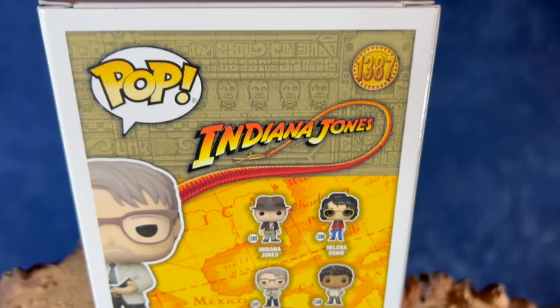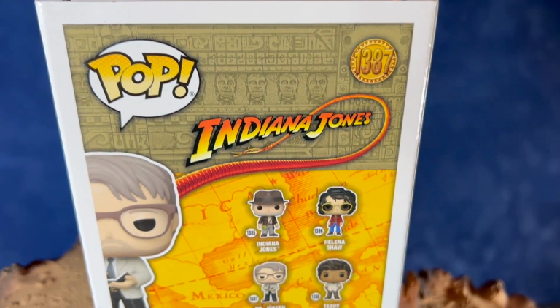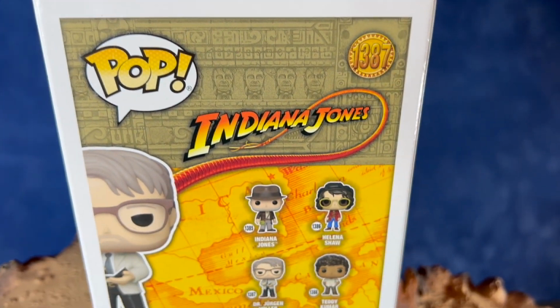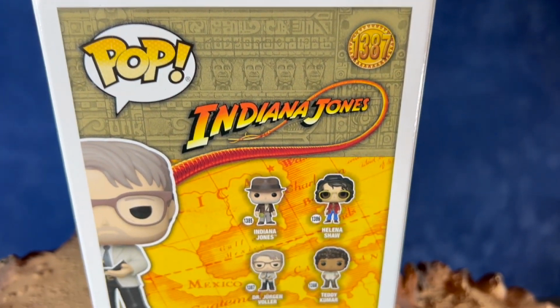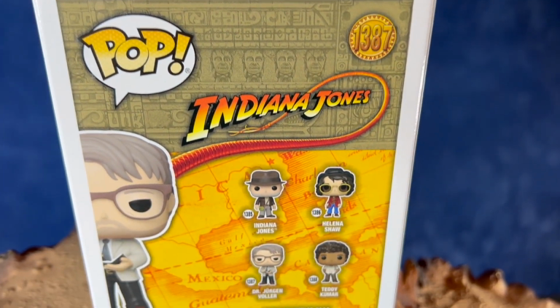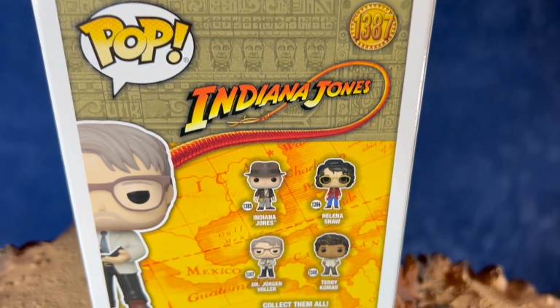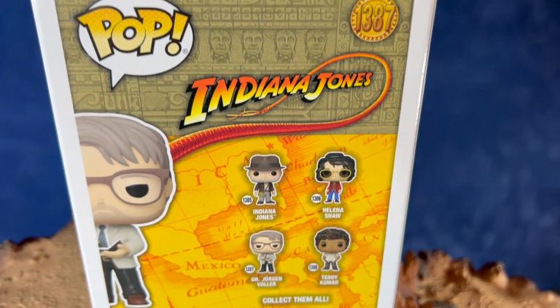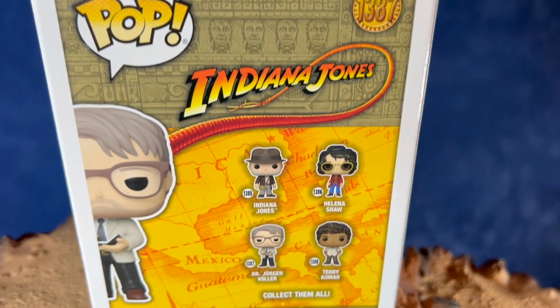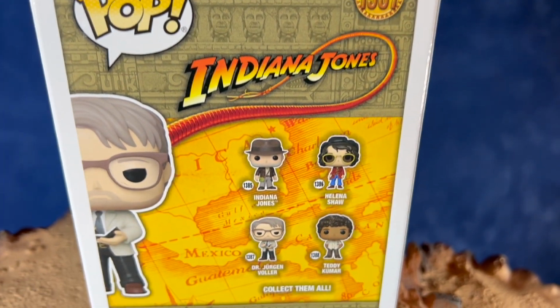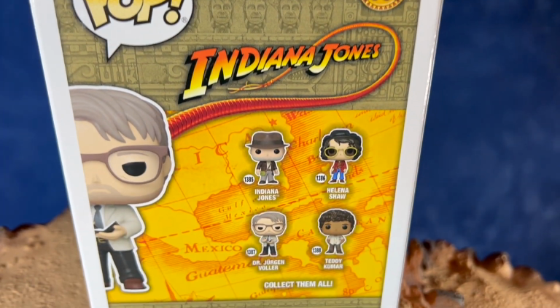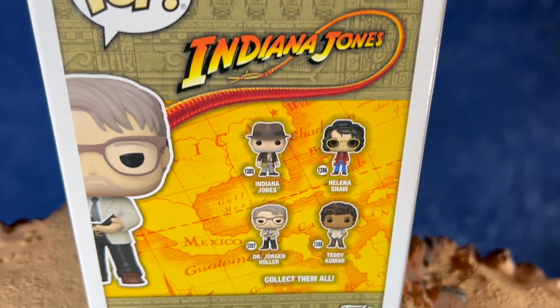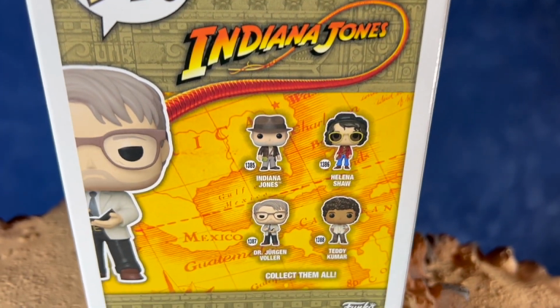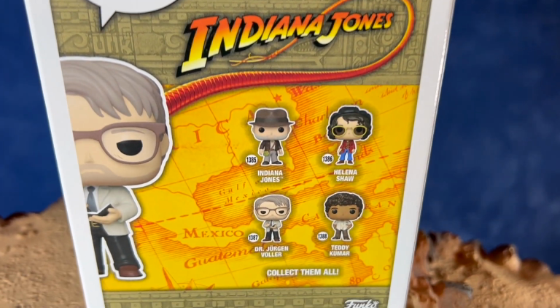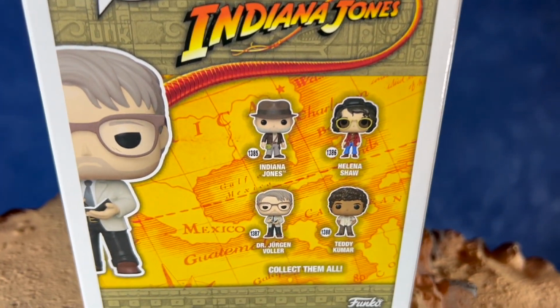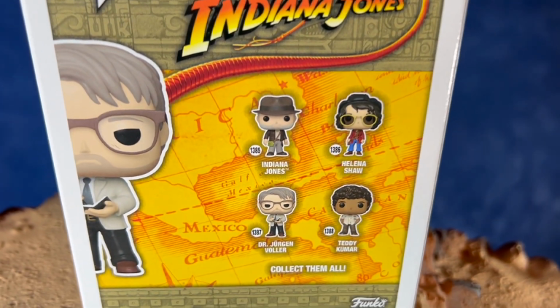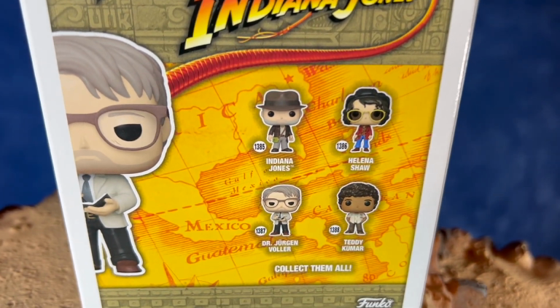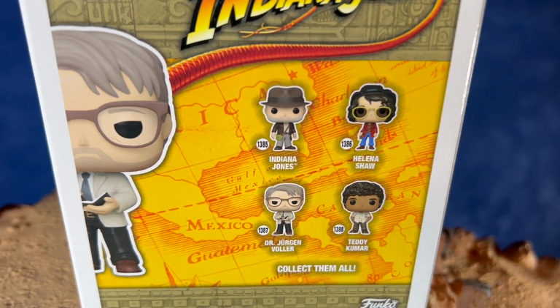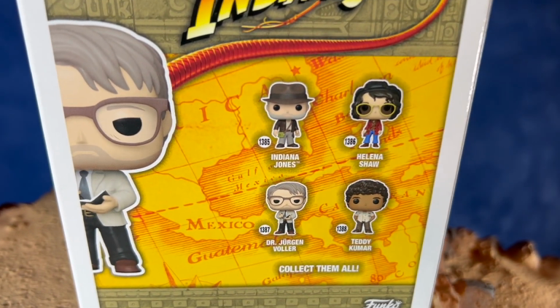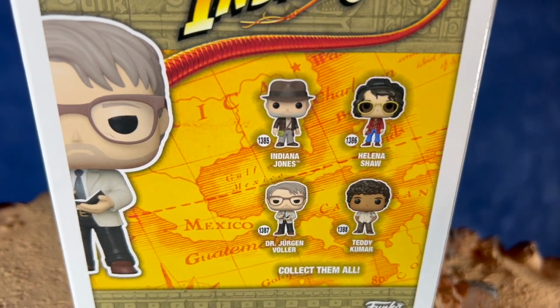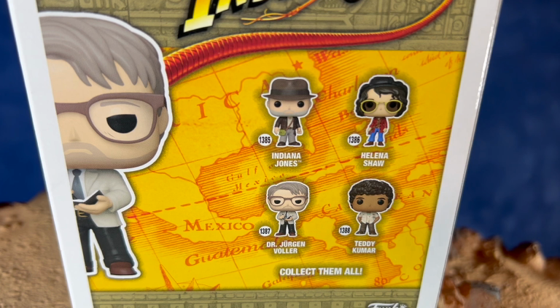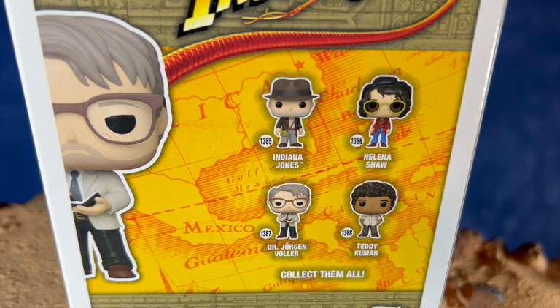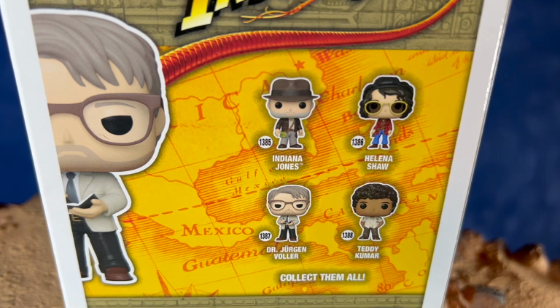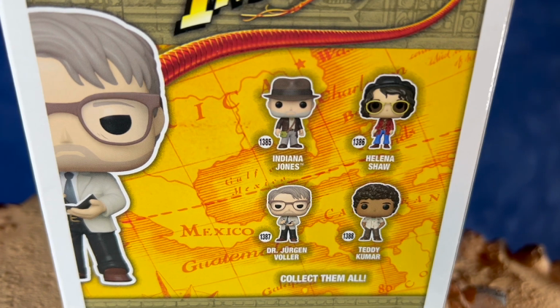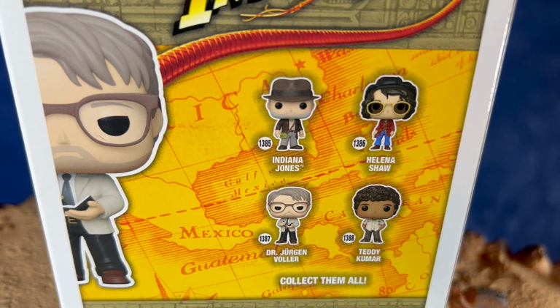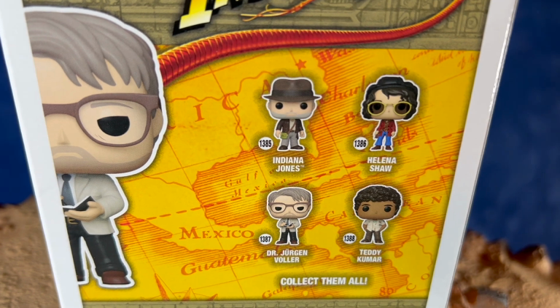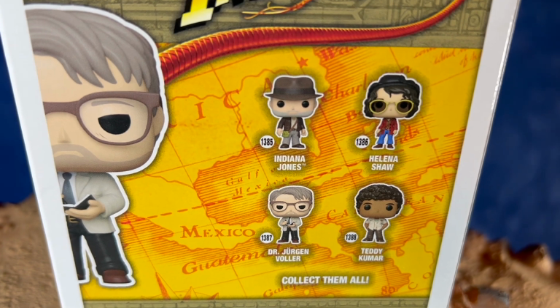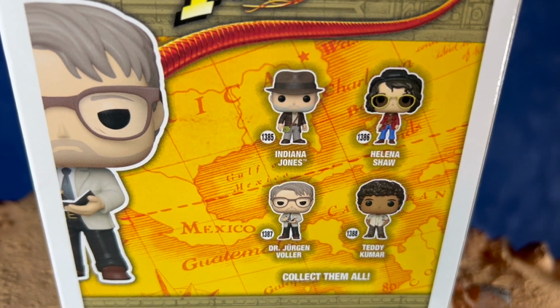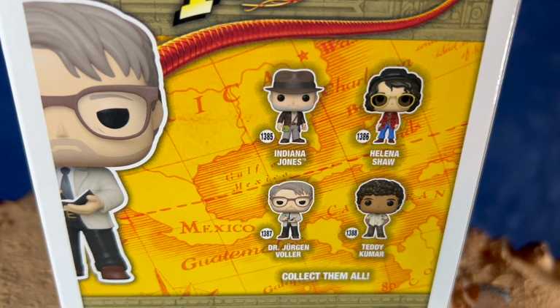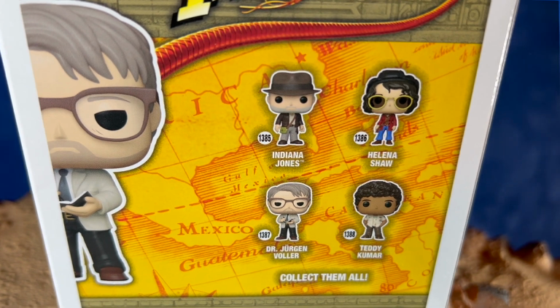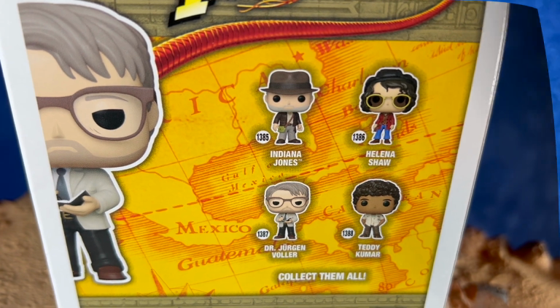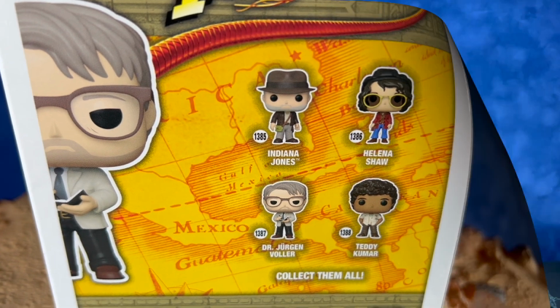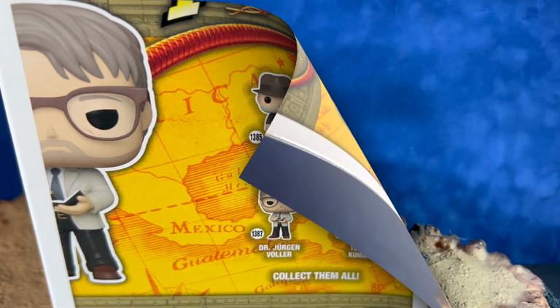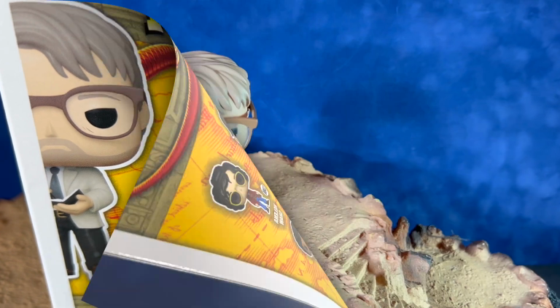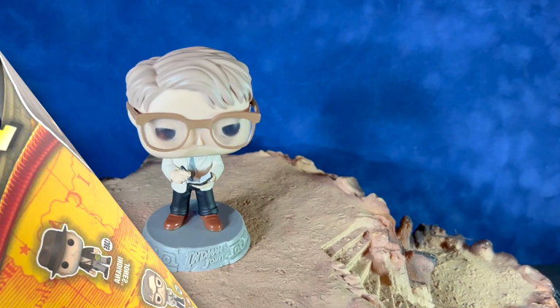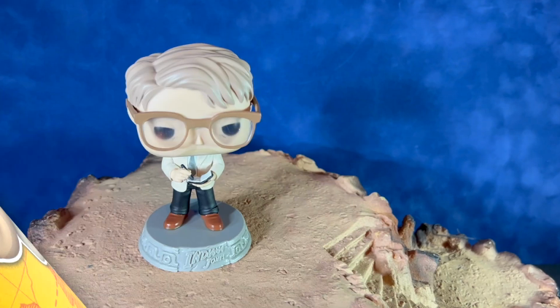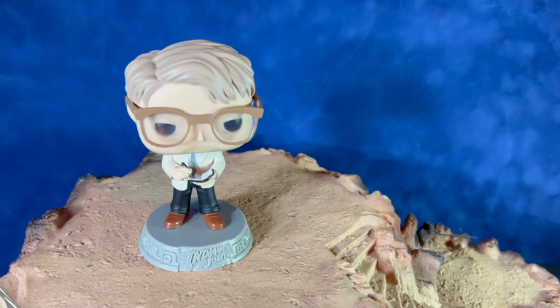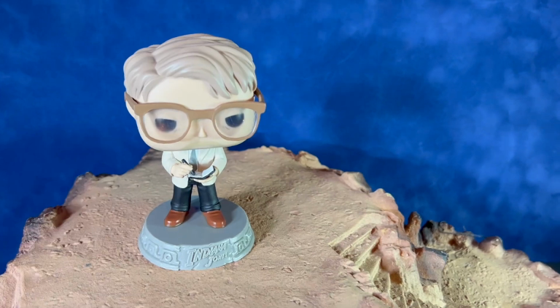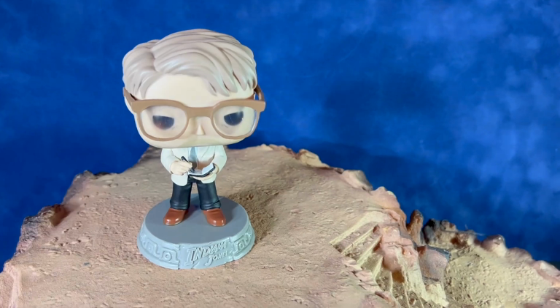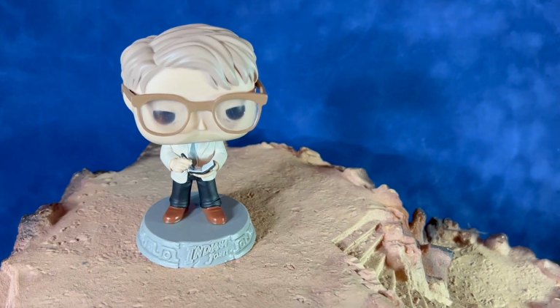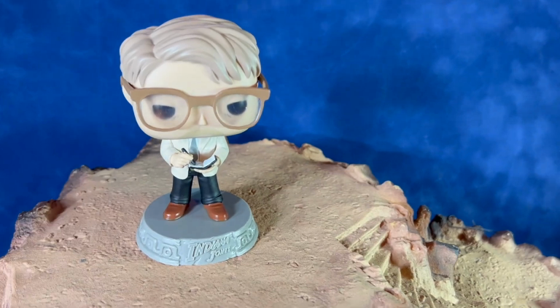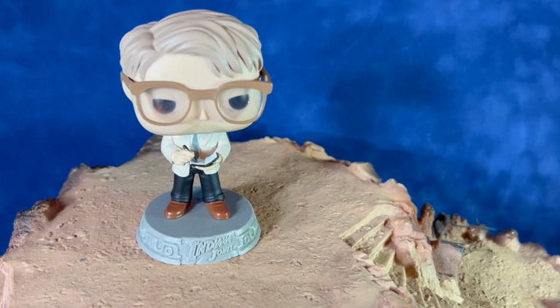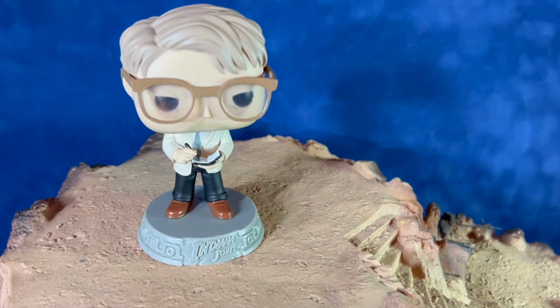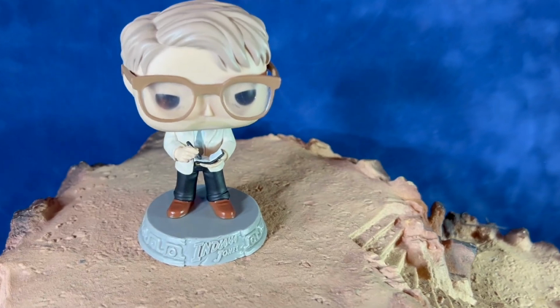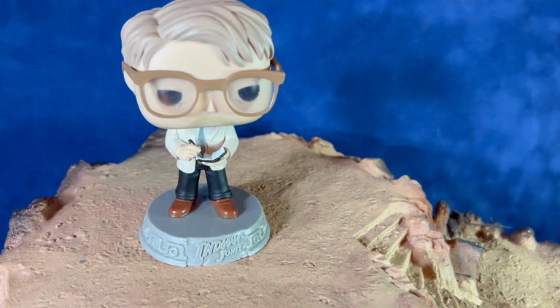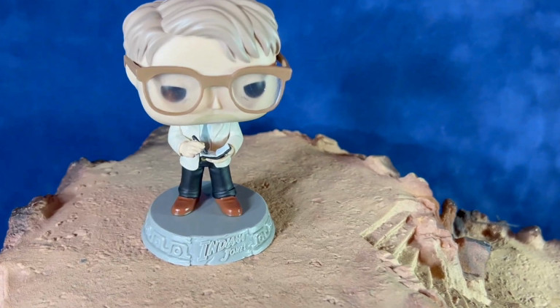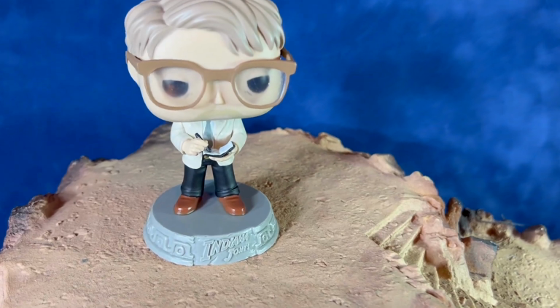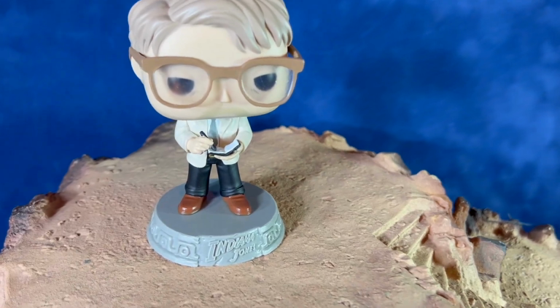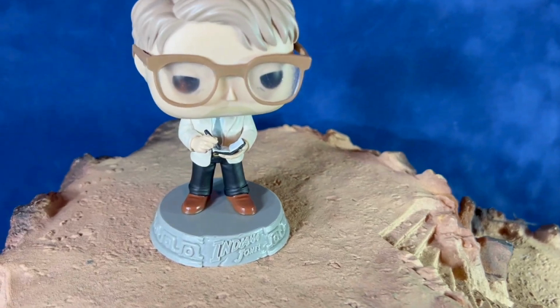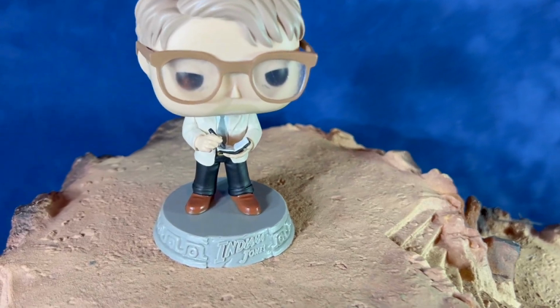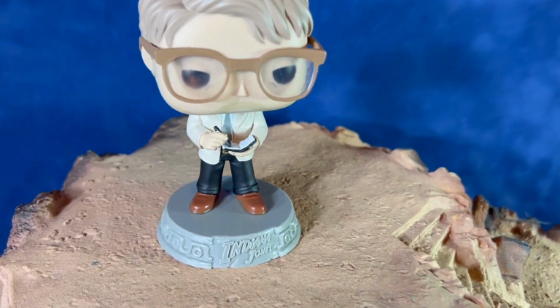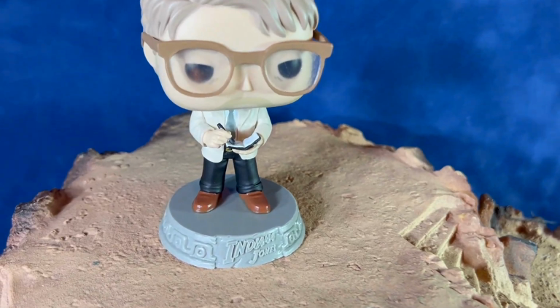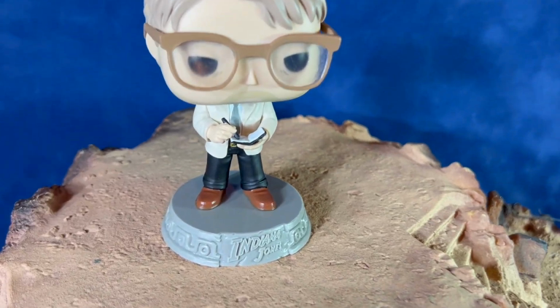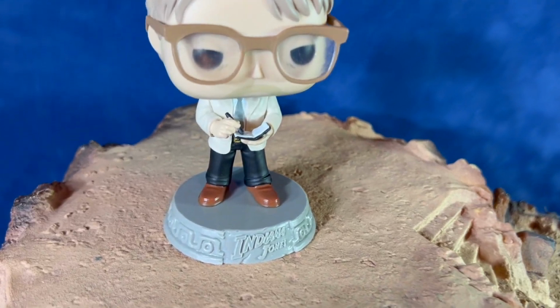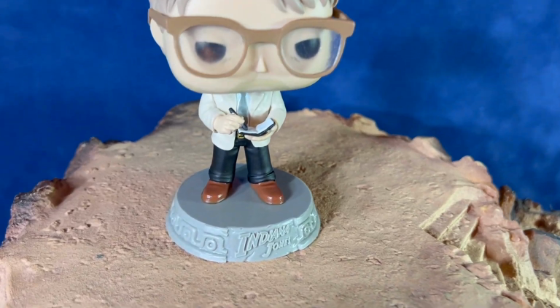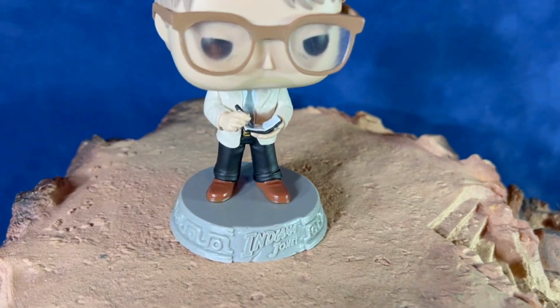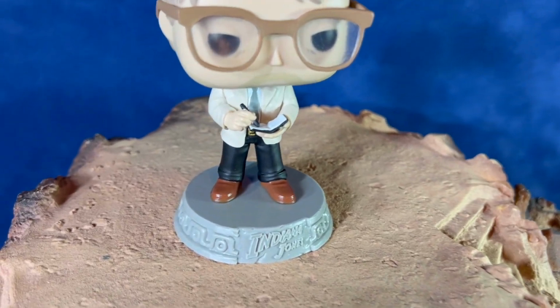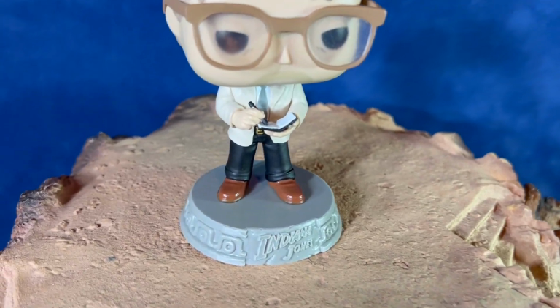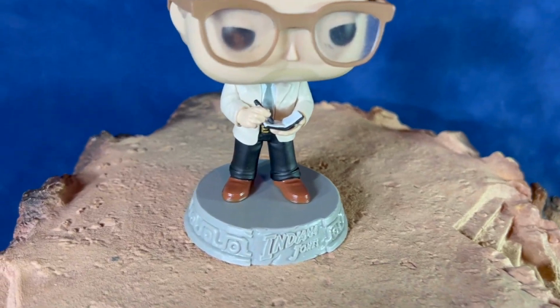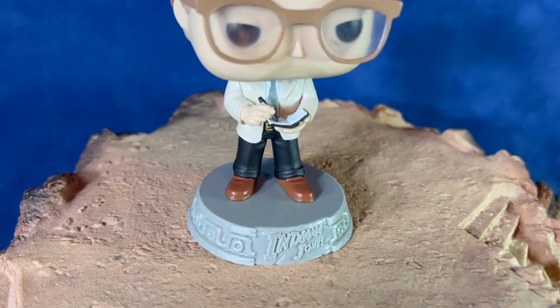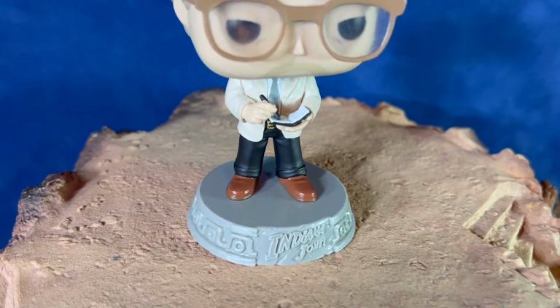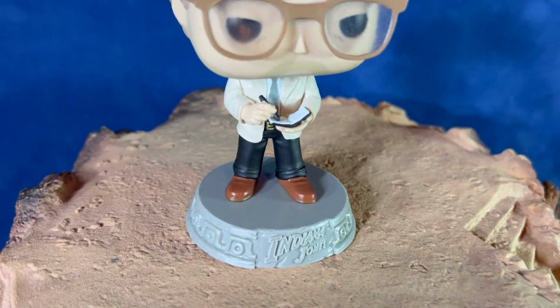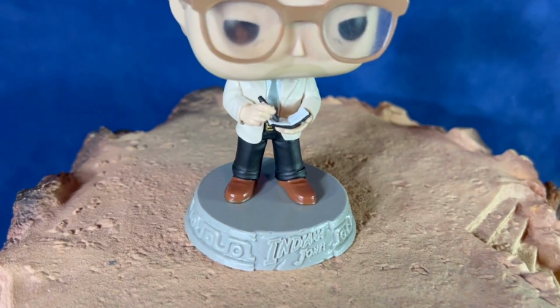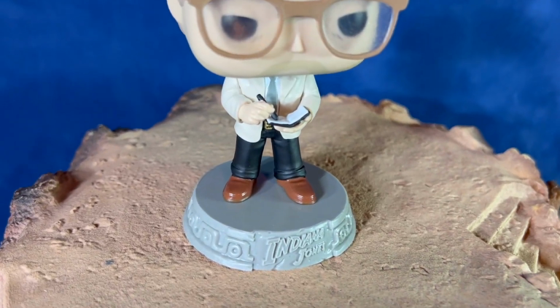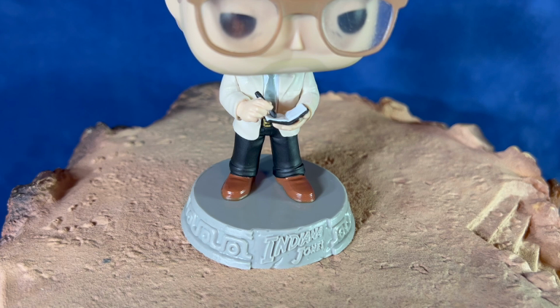Here's a quick look at the packaging. On the back of the packaging you can see some of the other characters from this figure line. This character is from Indiana Jones and the Dial of Destiny.